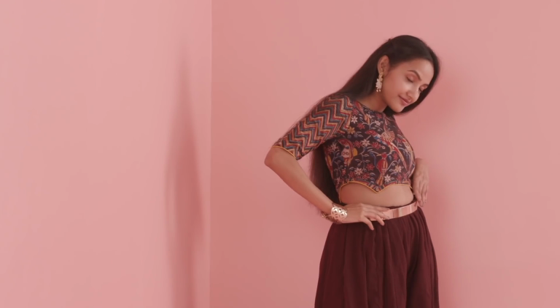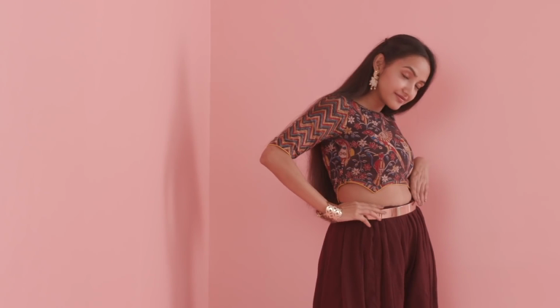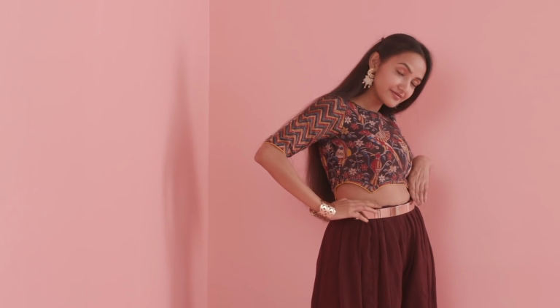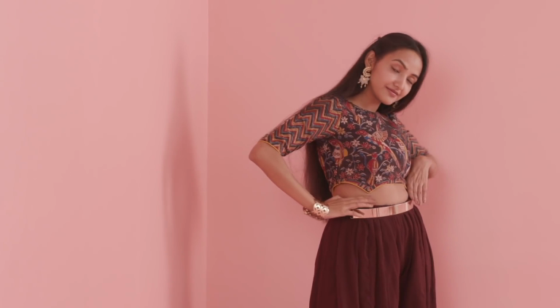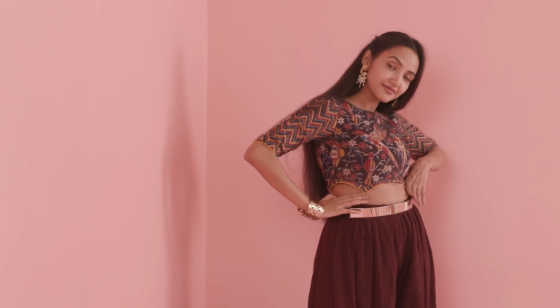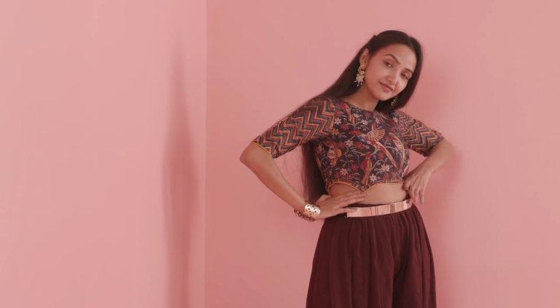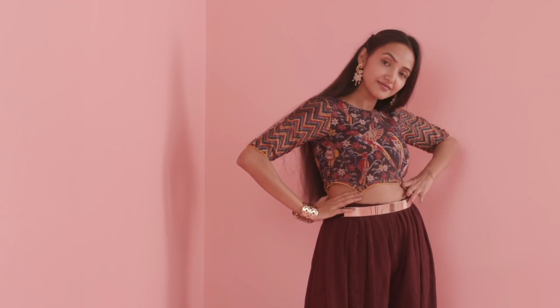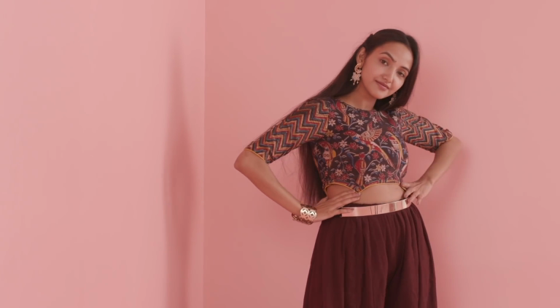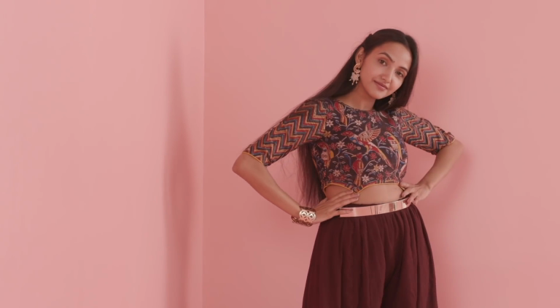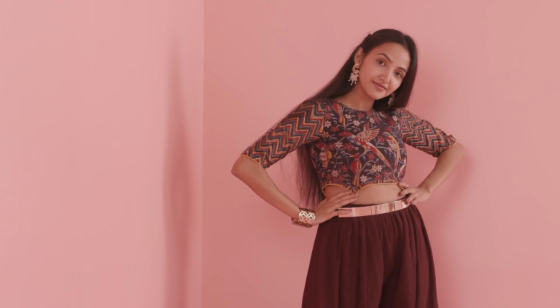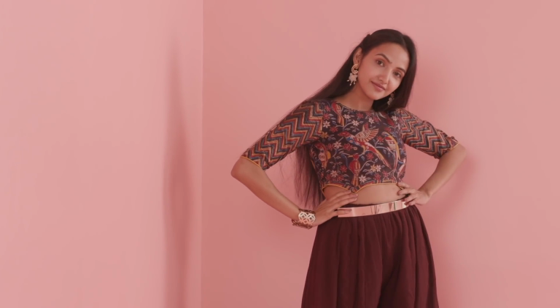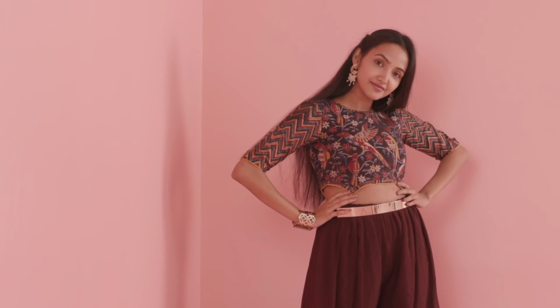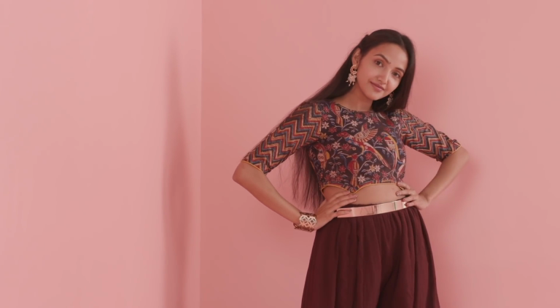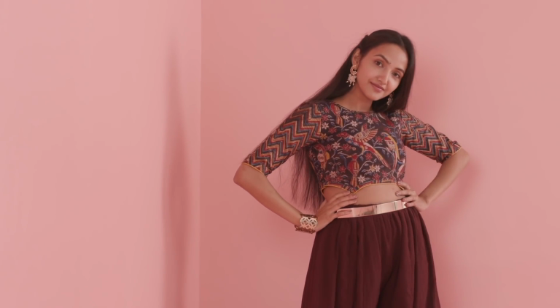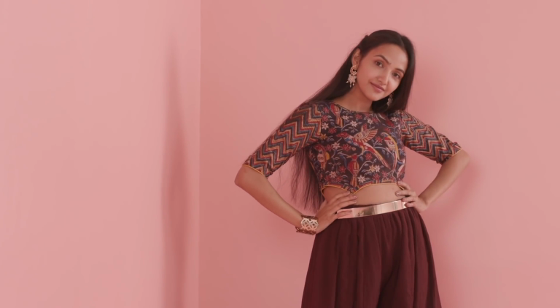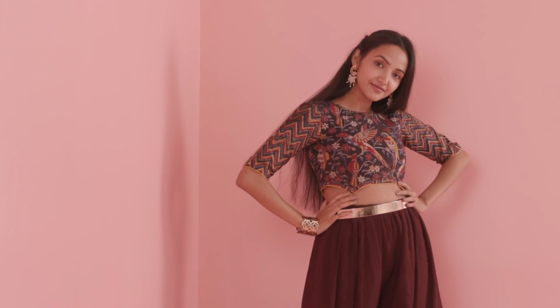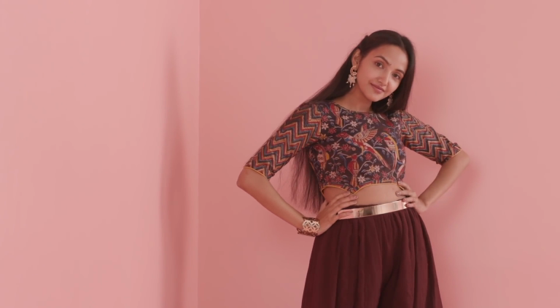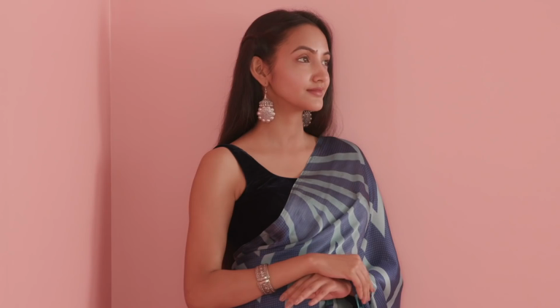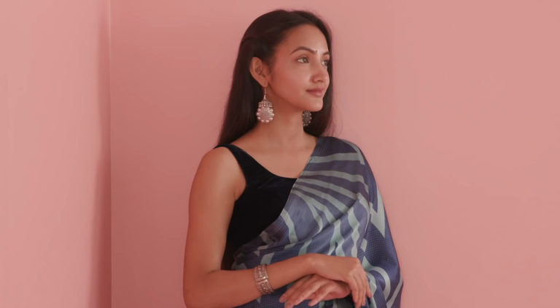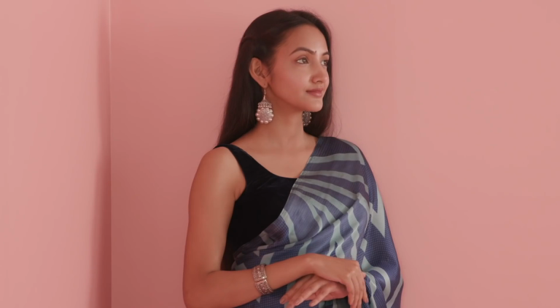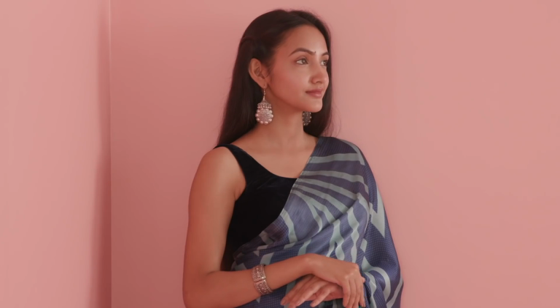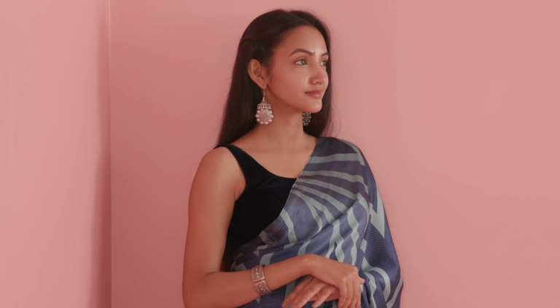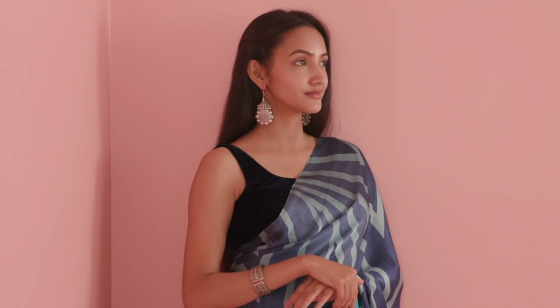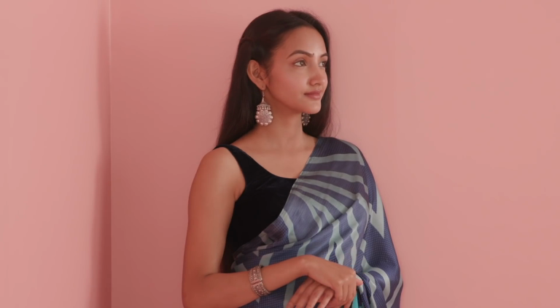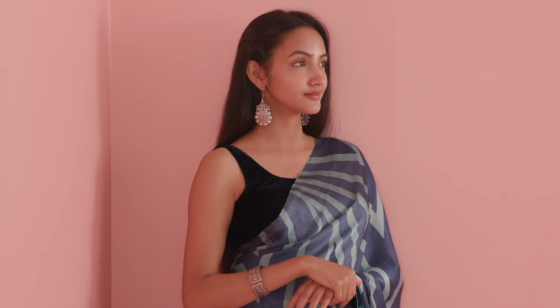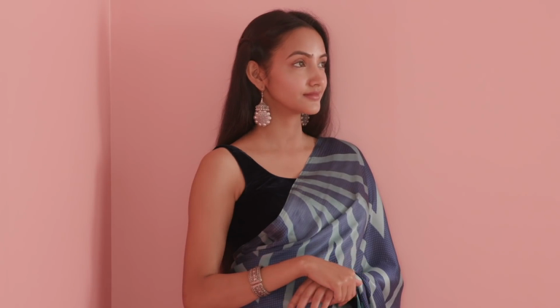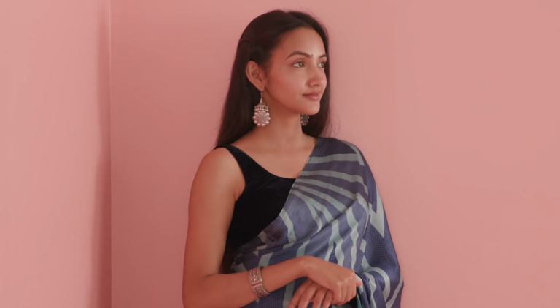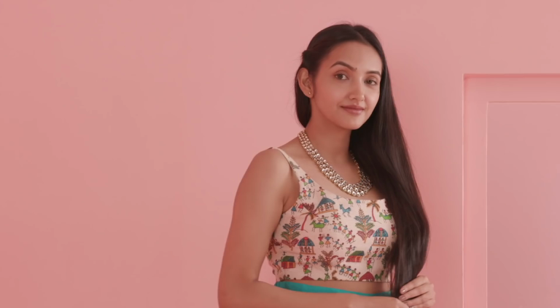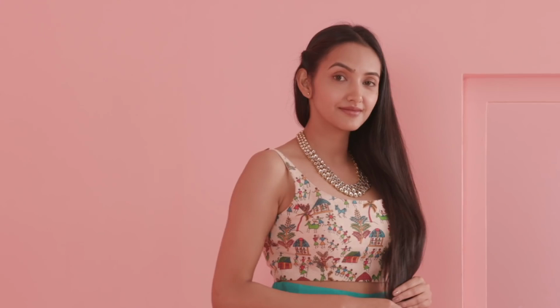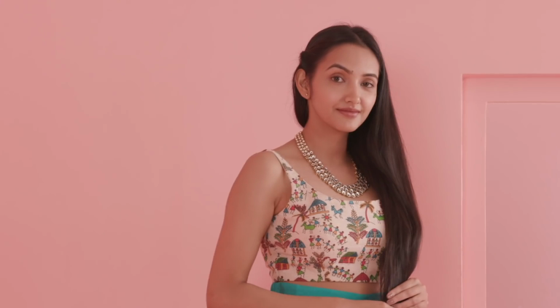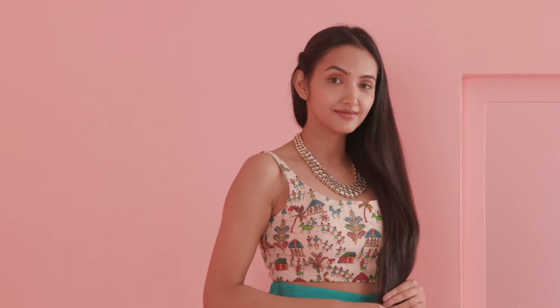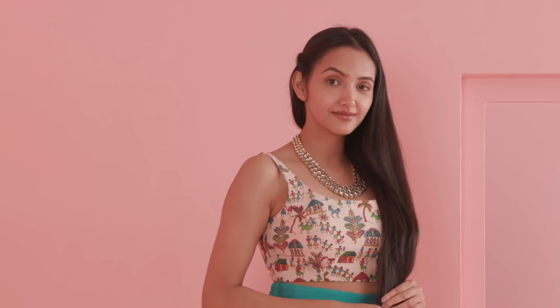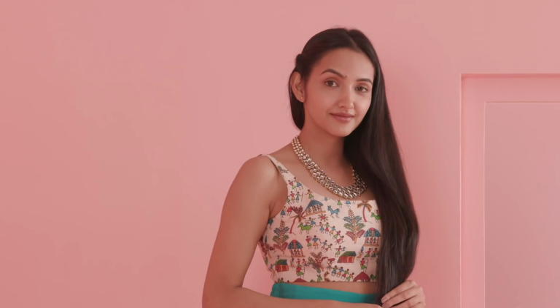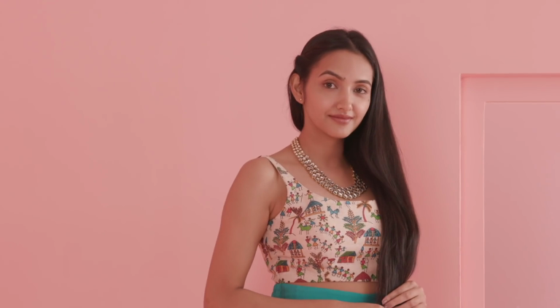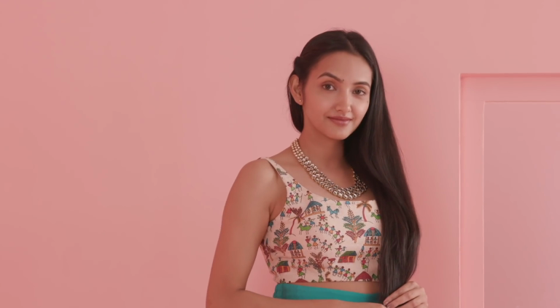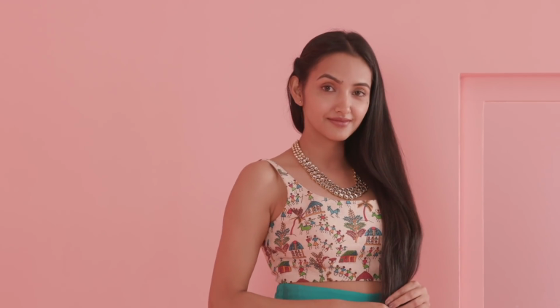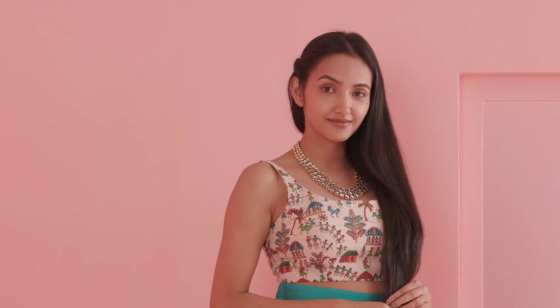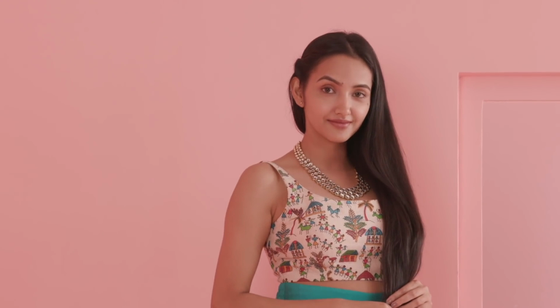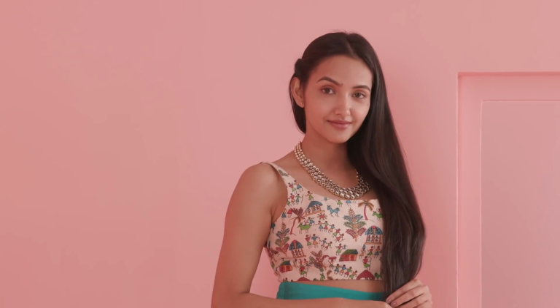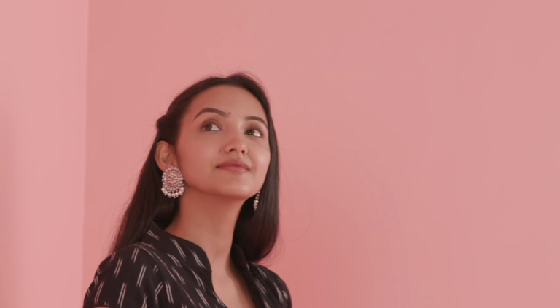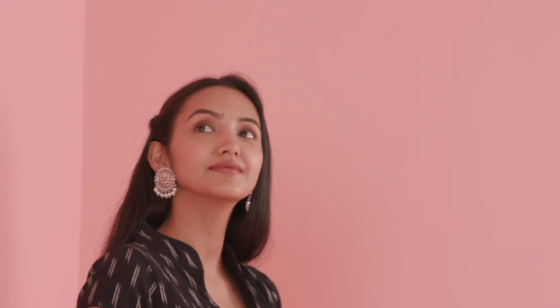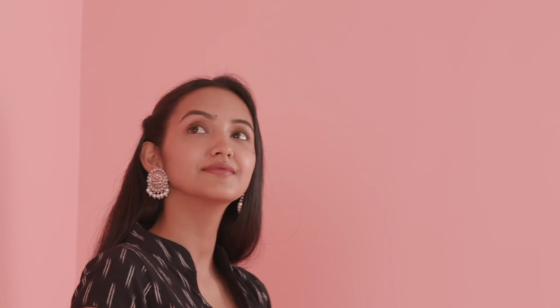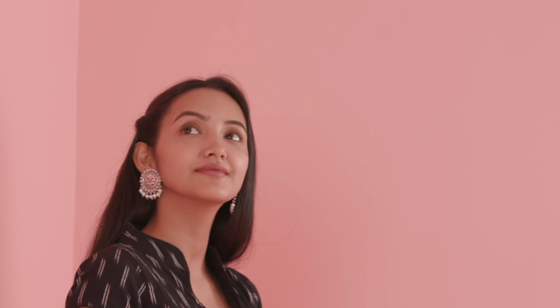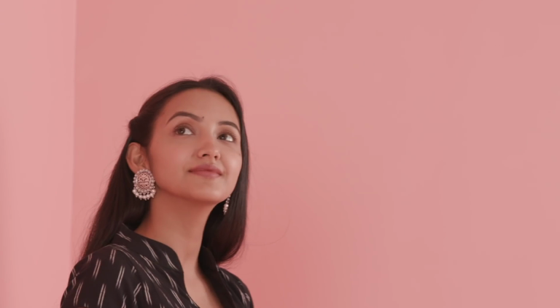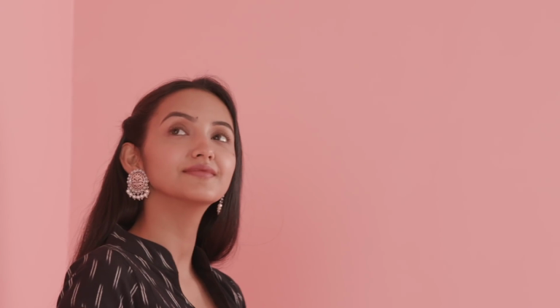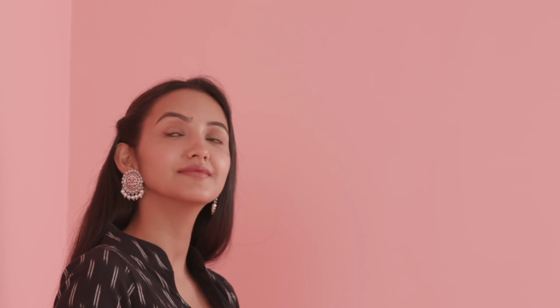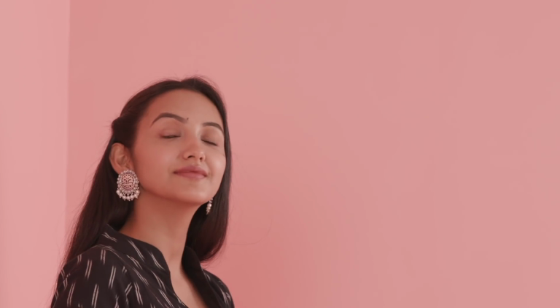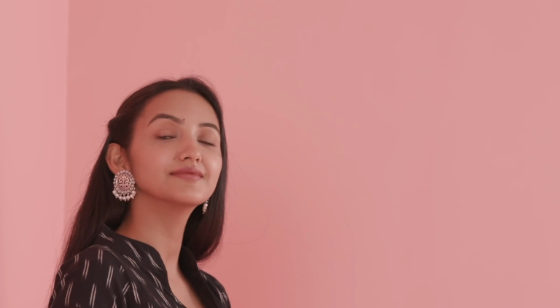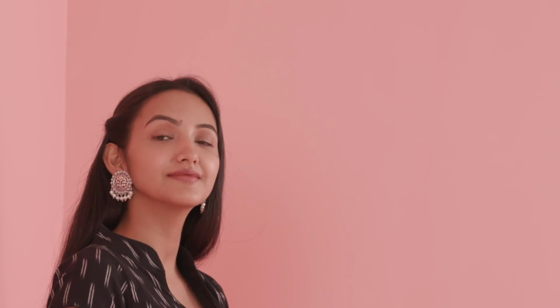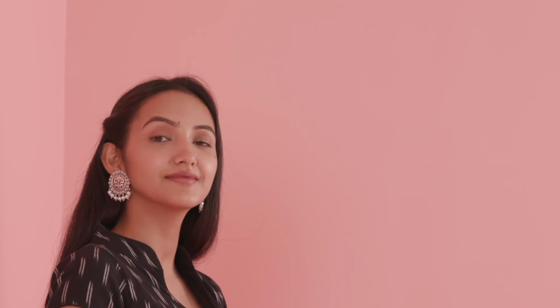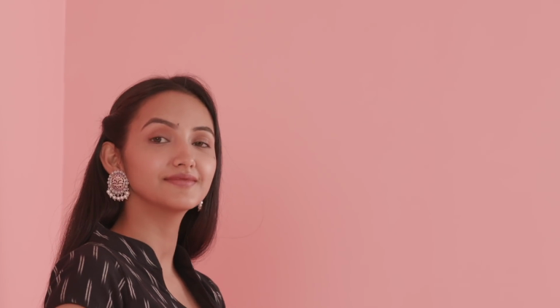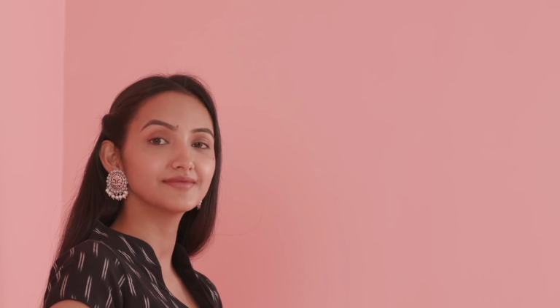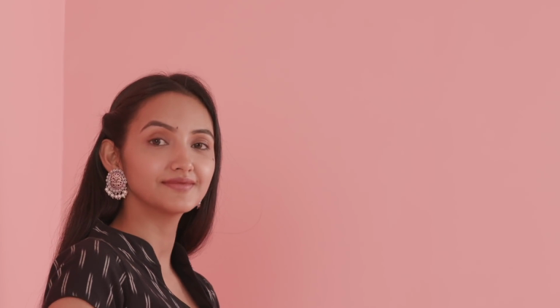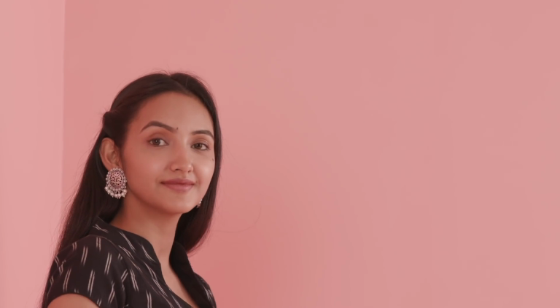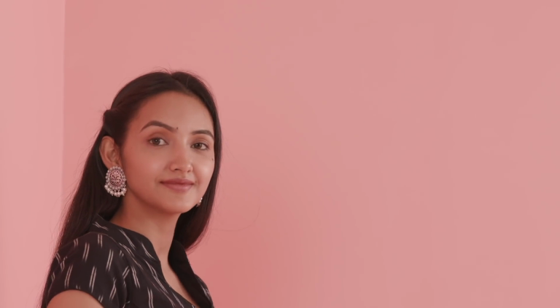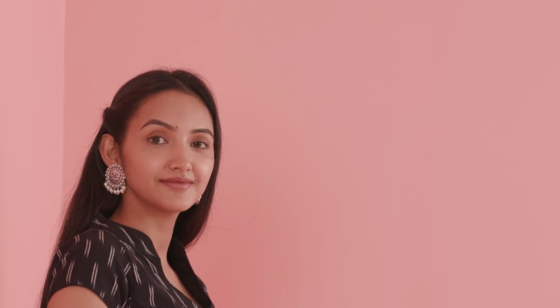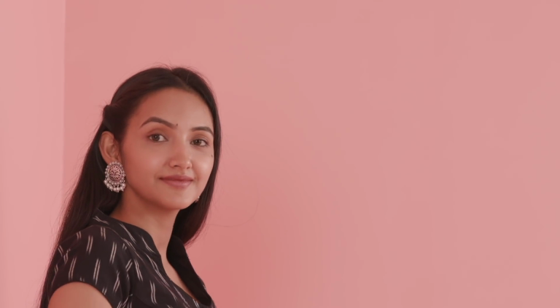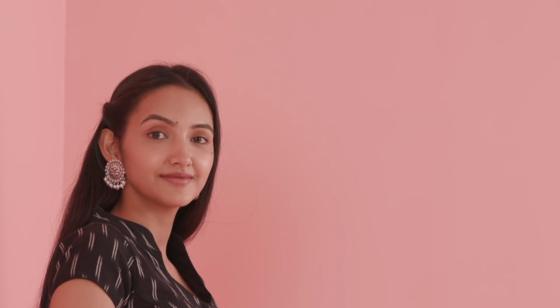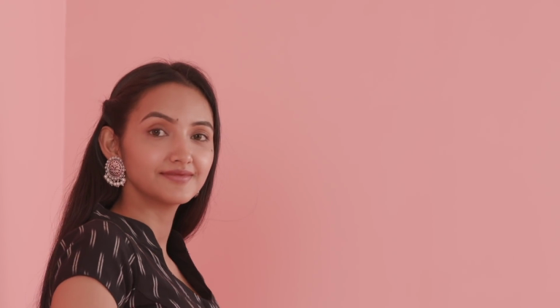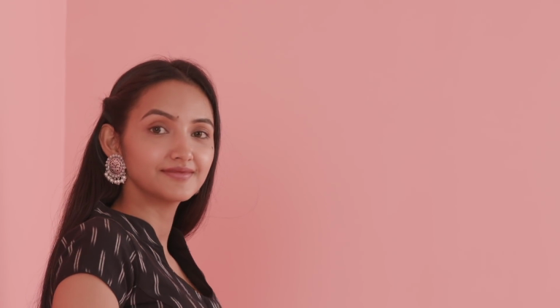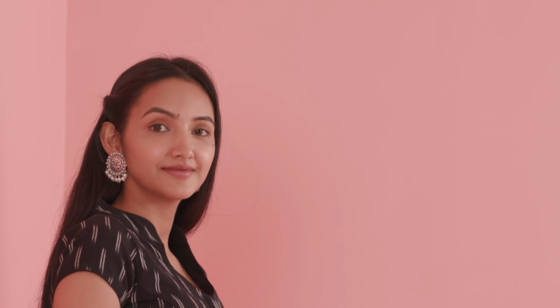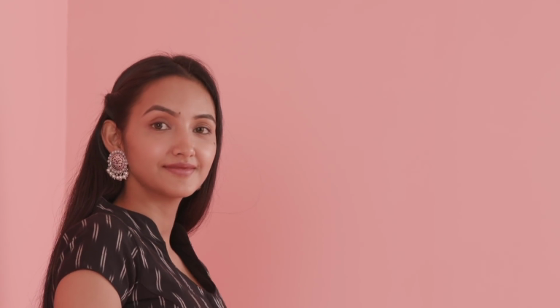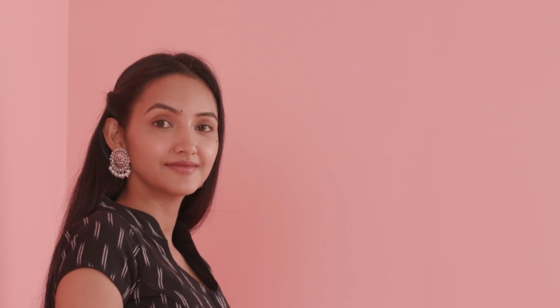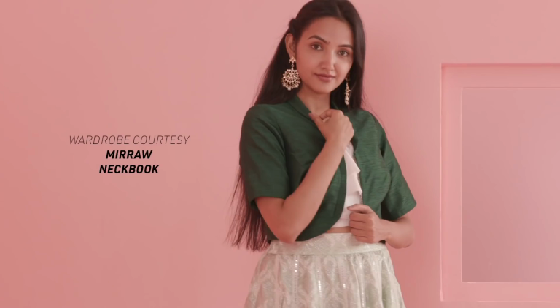These tips and tricks will make sure you never have trouble finding or styling your blouses. Until next time, stay tuned and stay Glamrs!